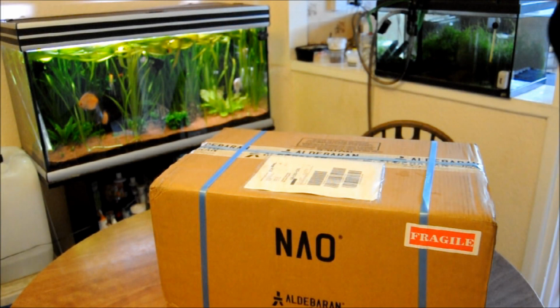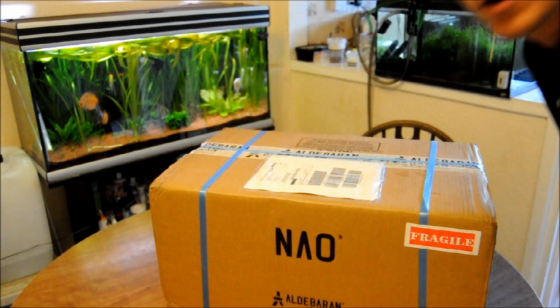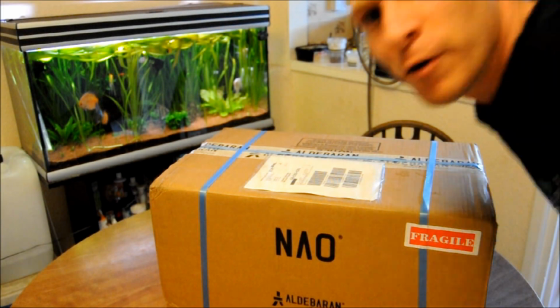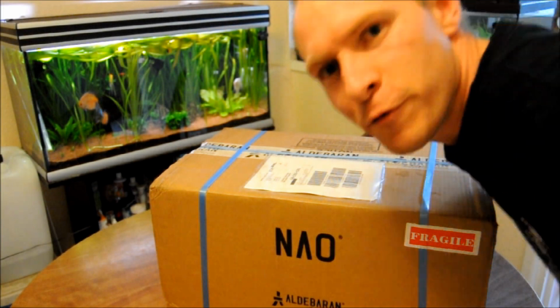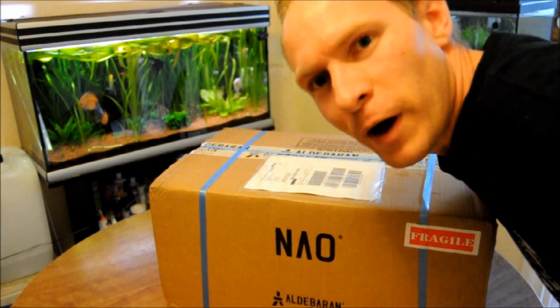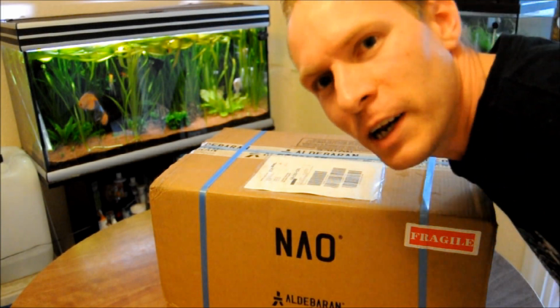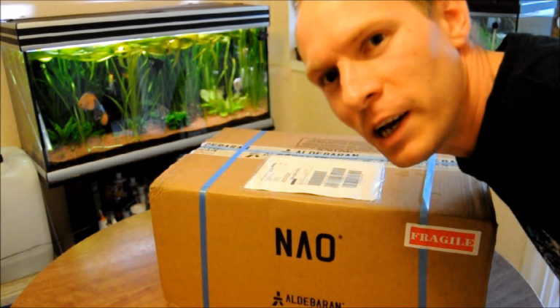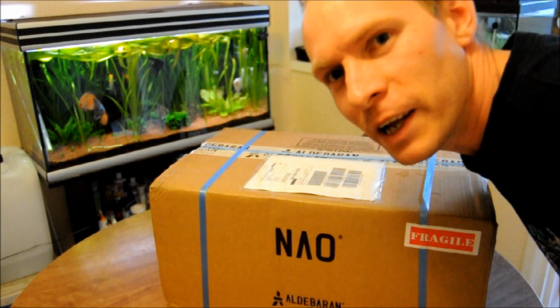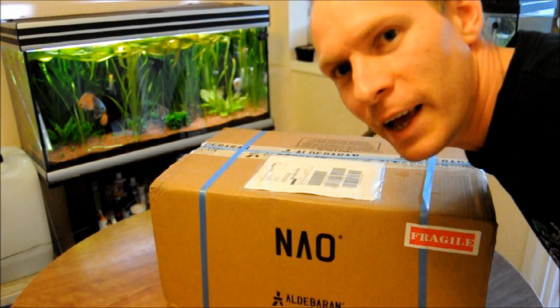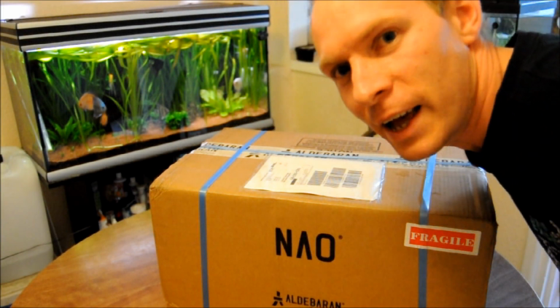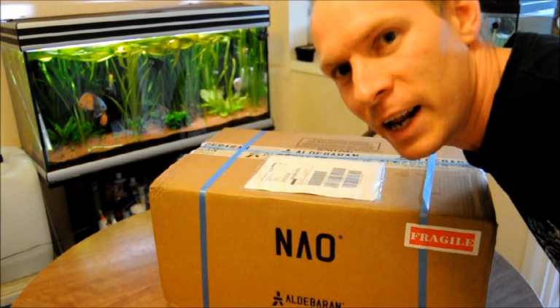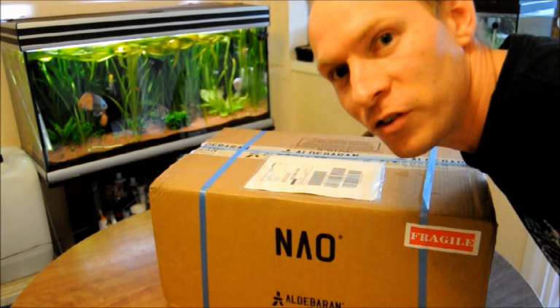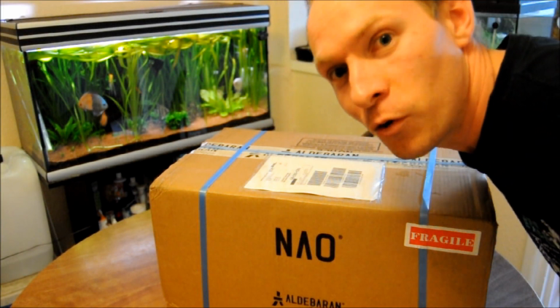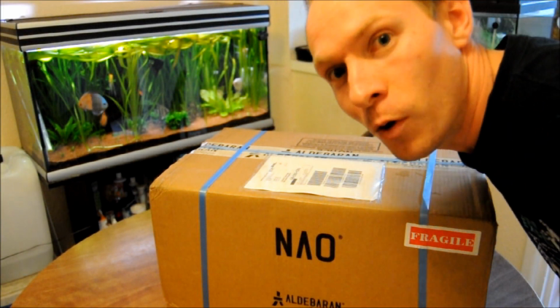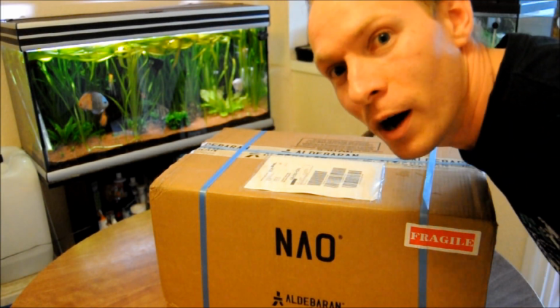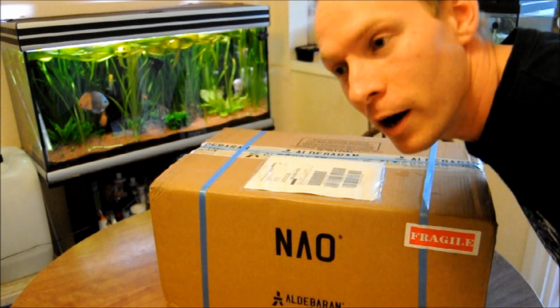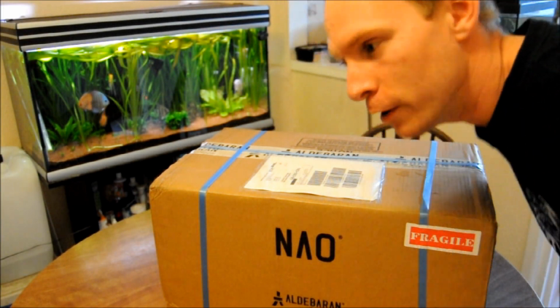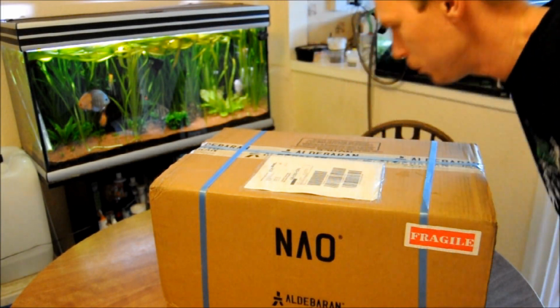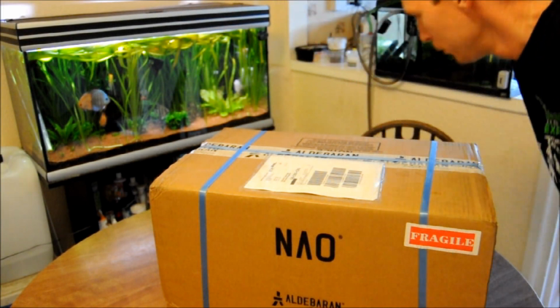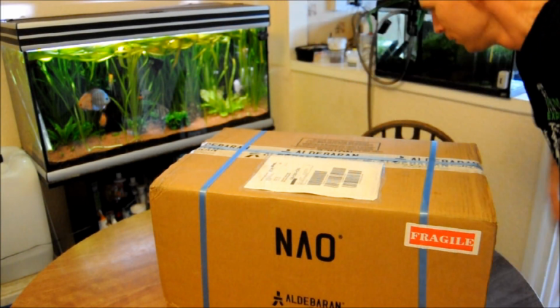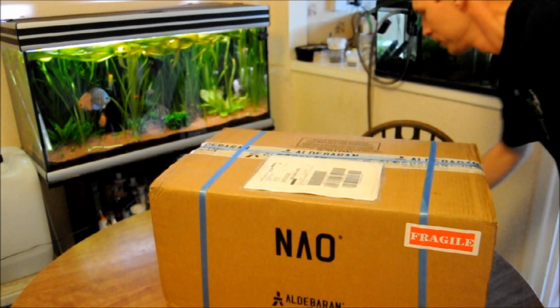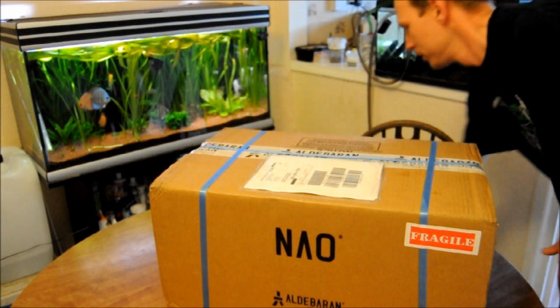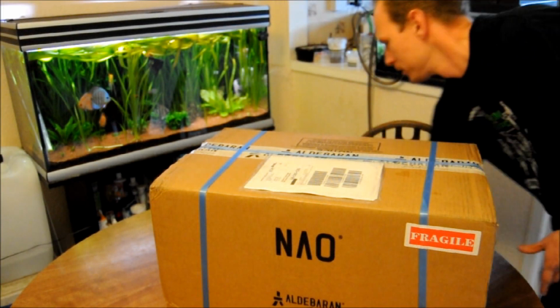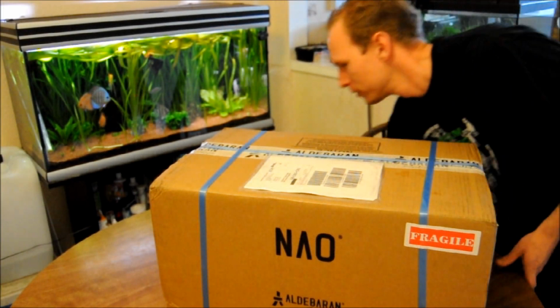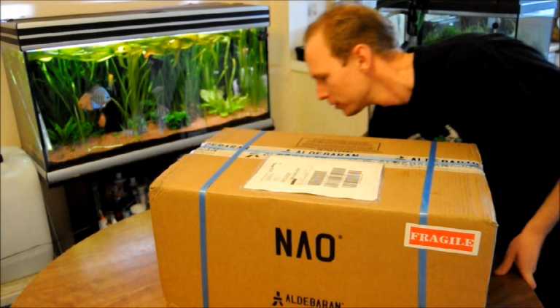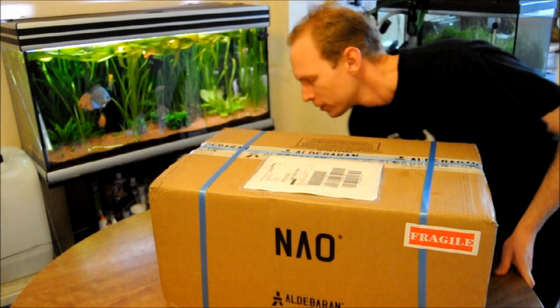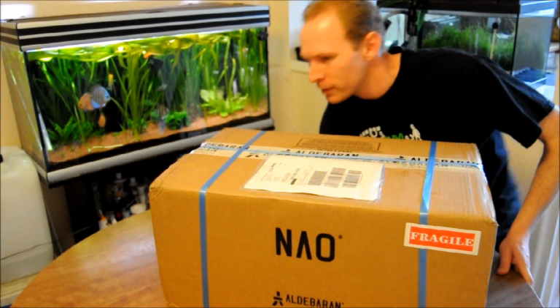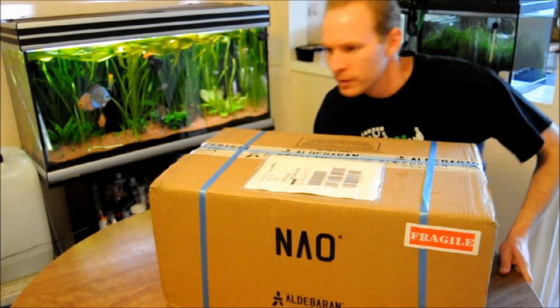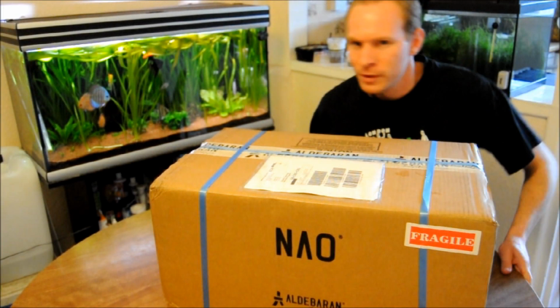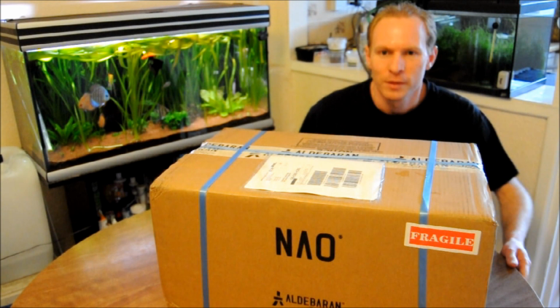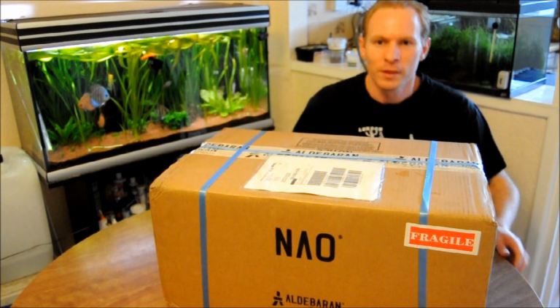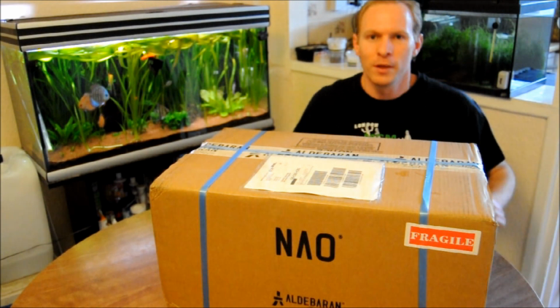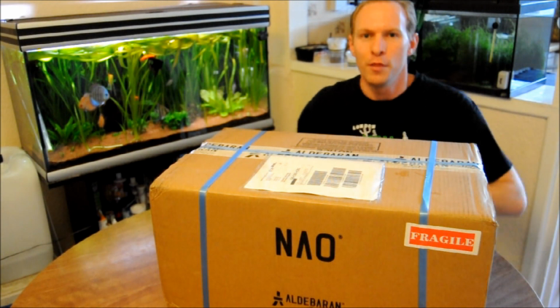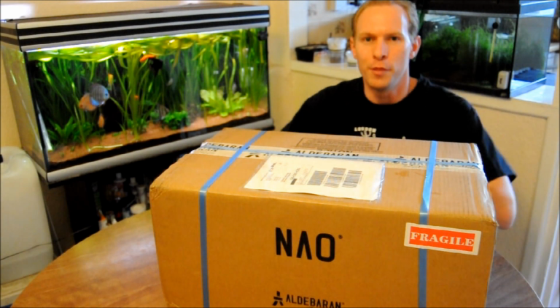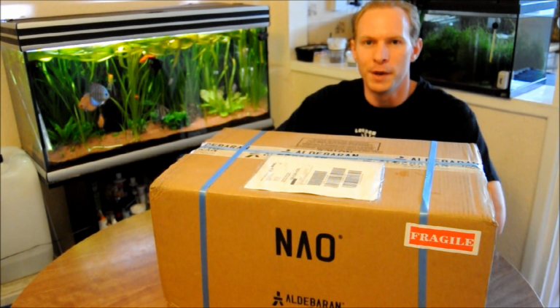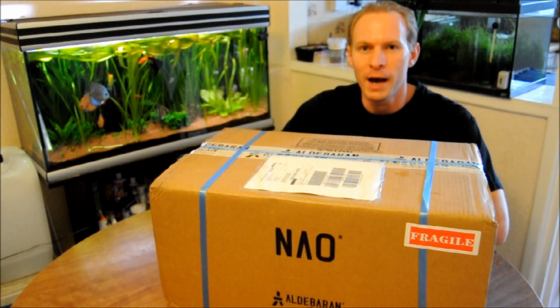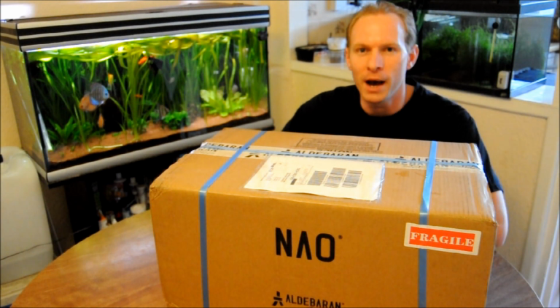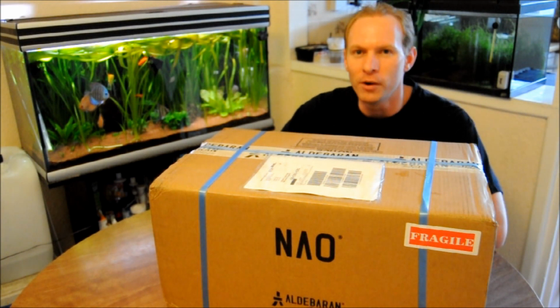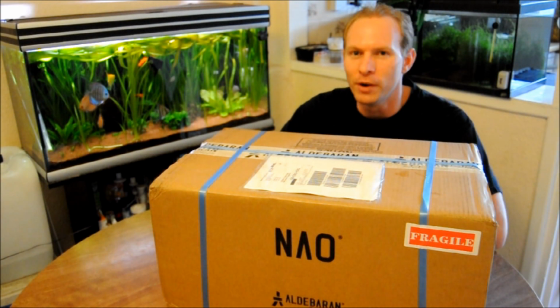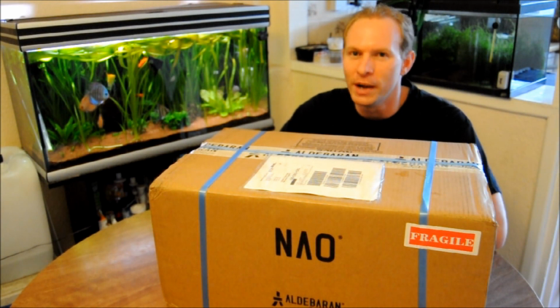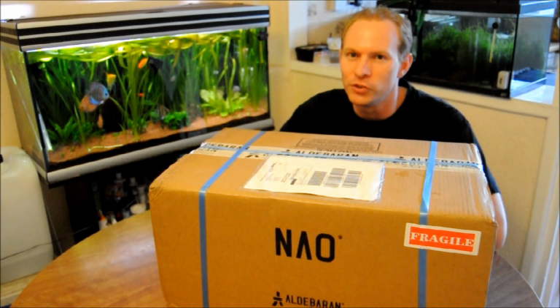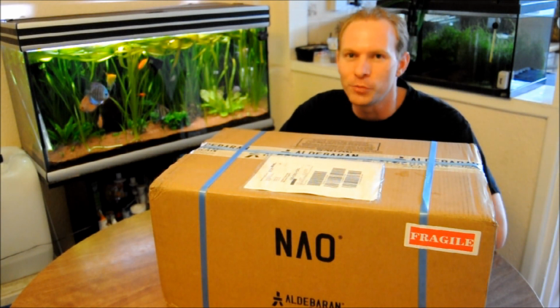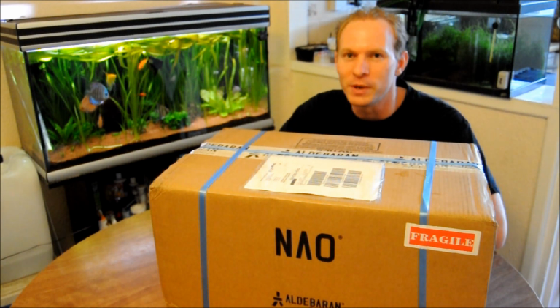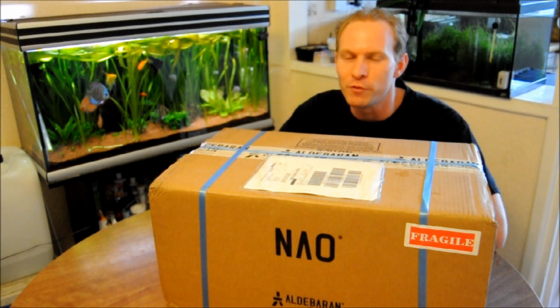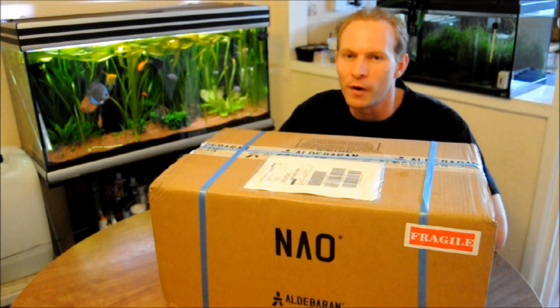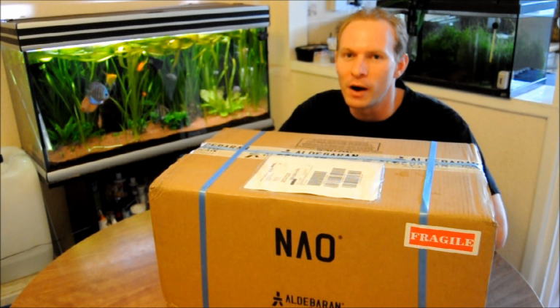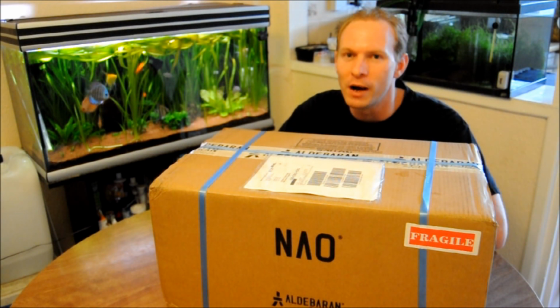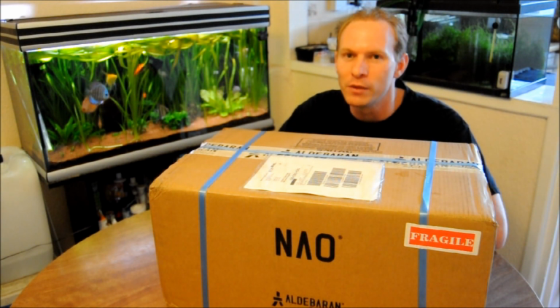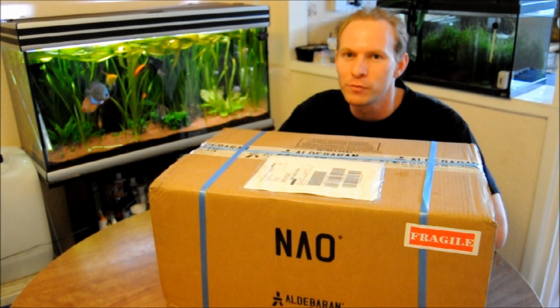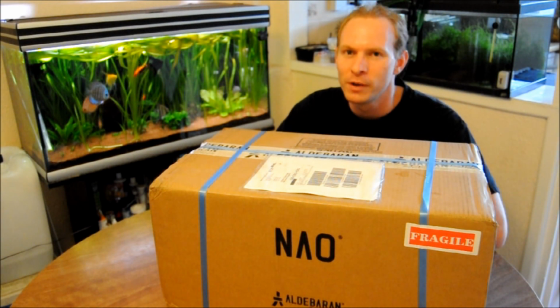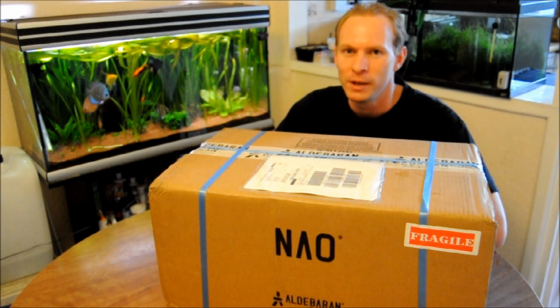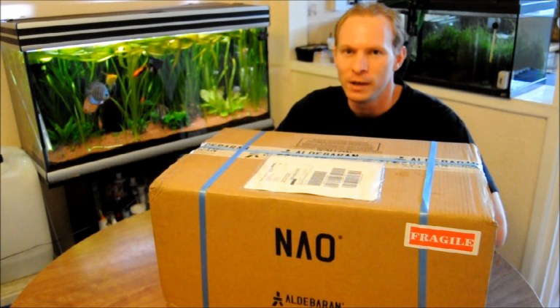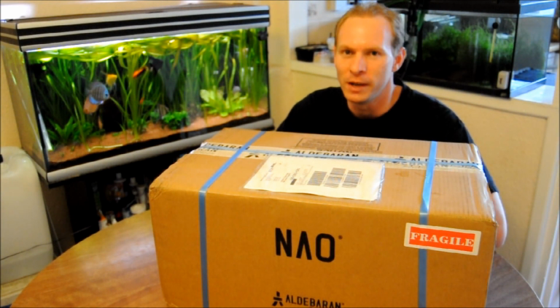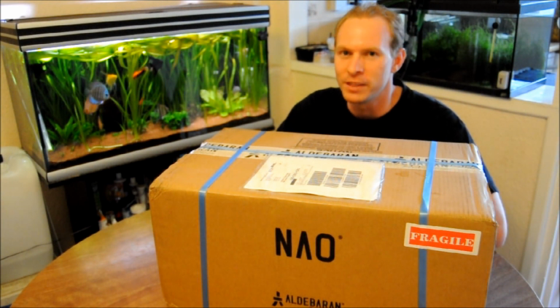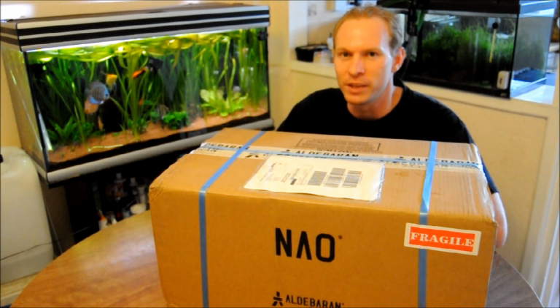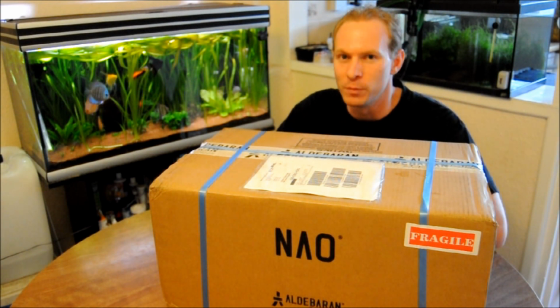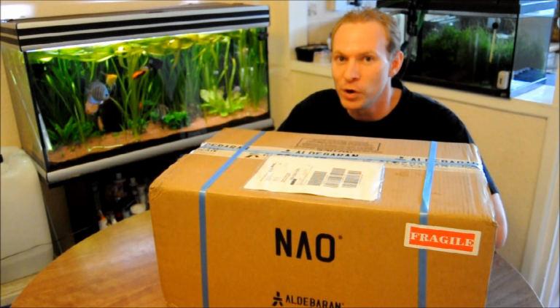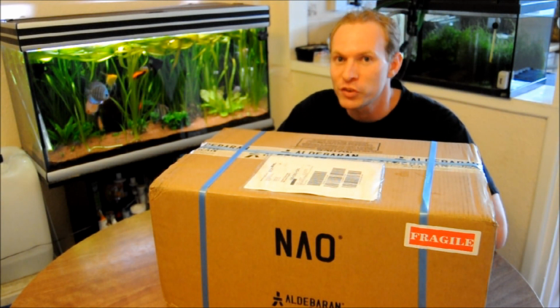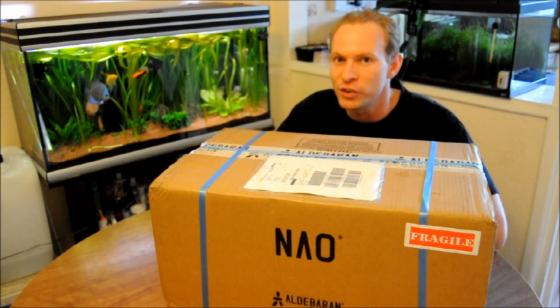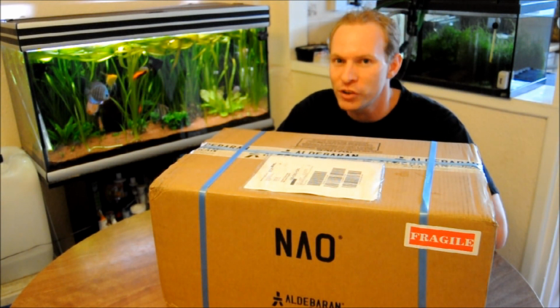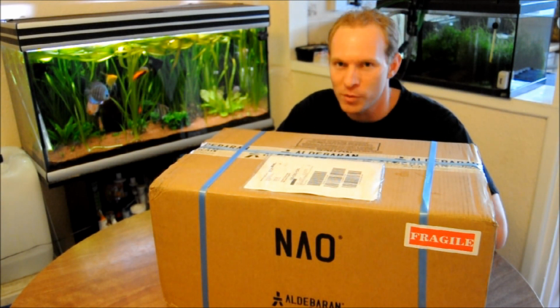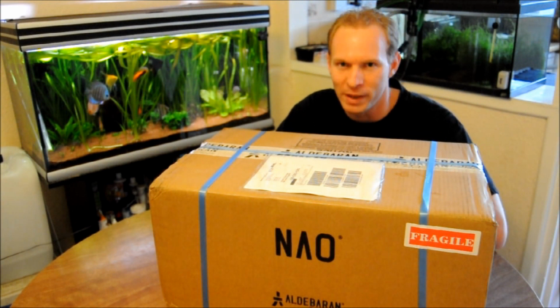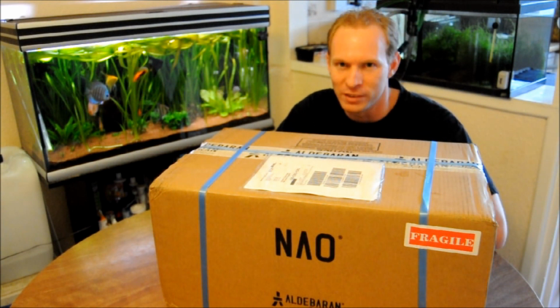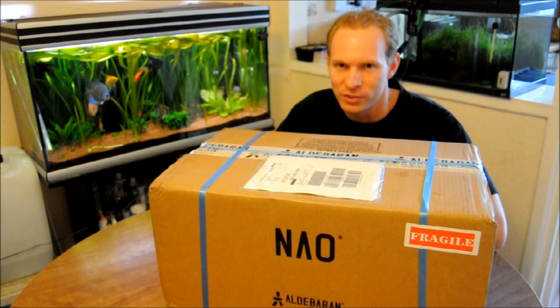Finally, it has arrived. The NAO H25. Let the unboxing commence.